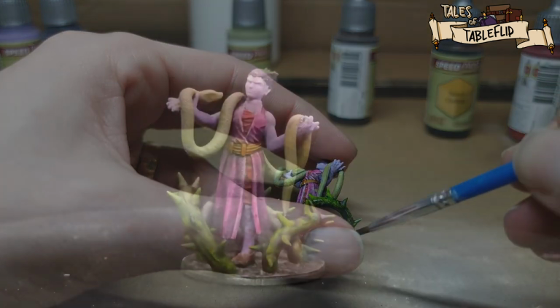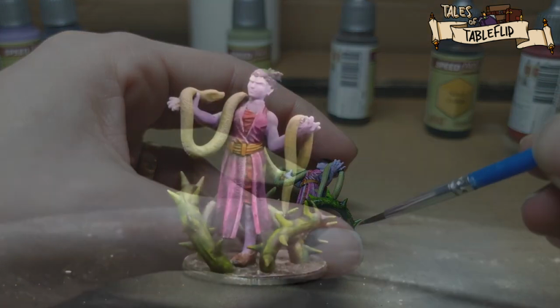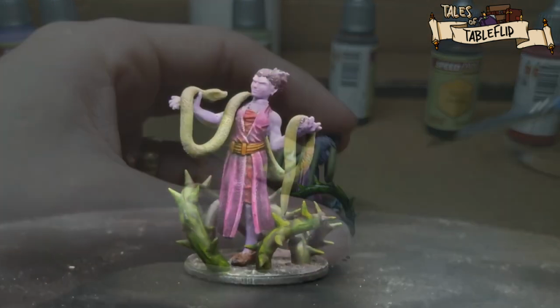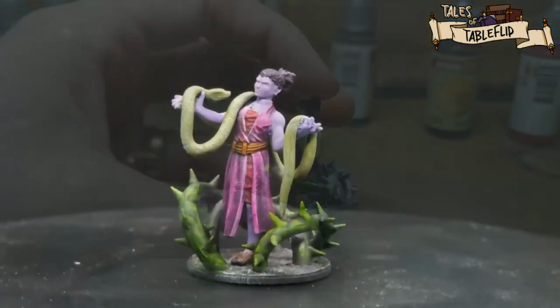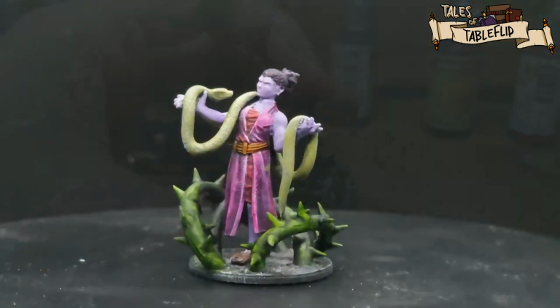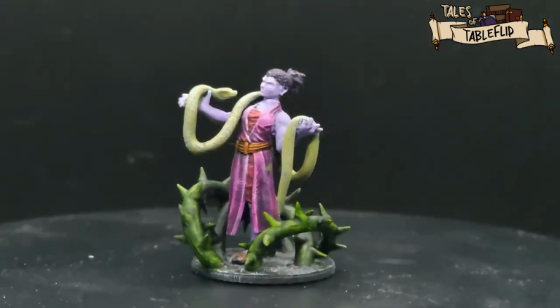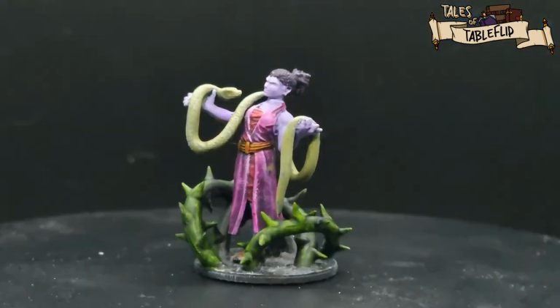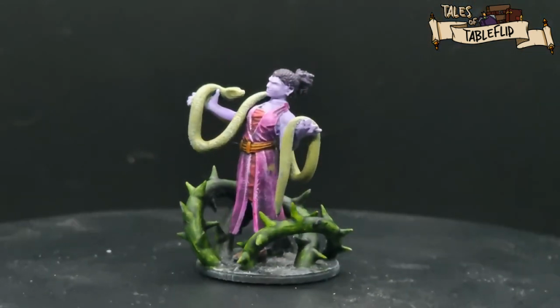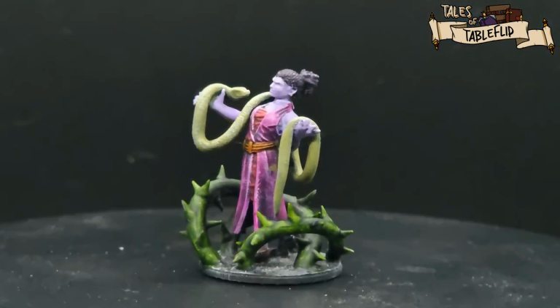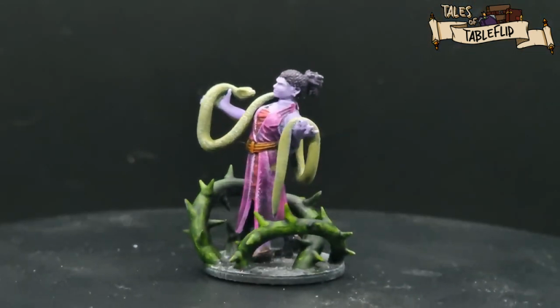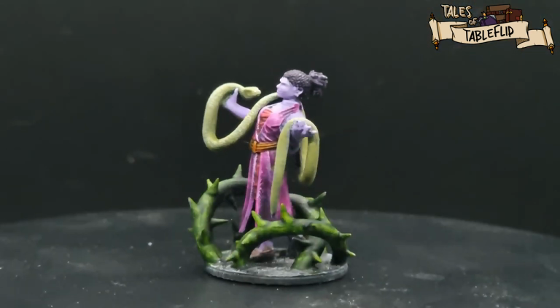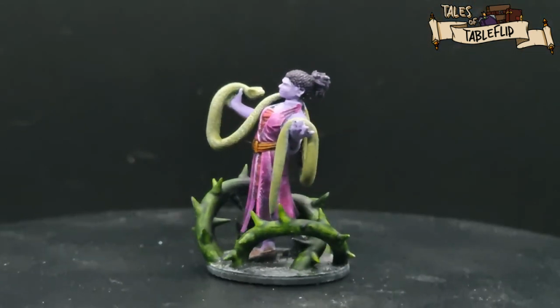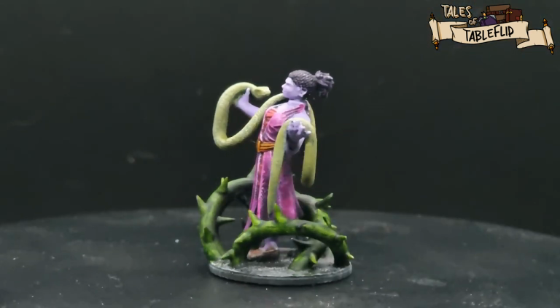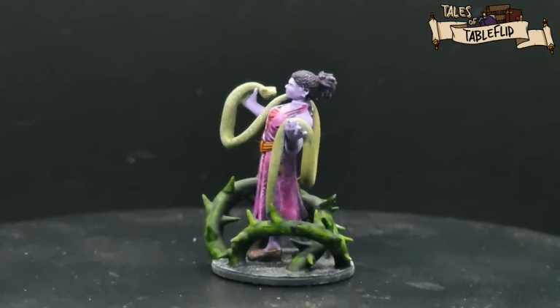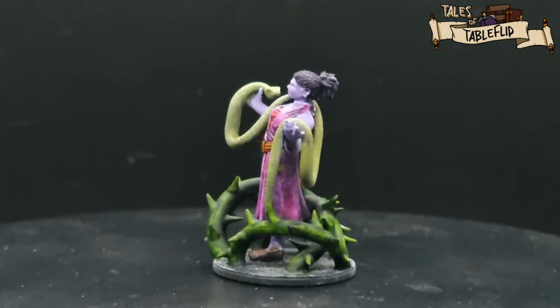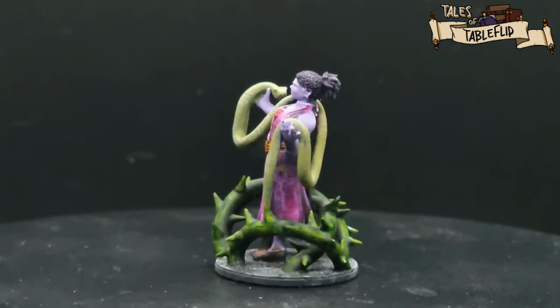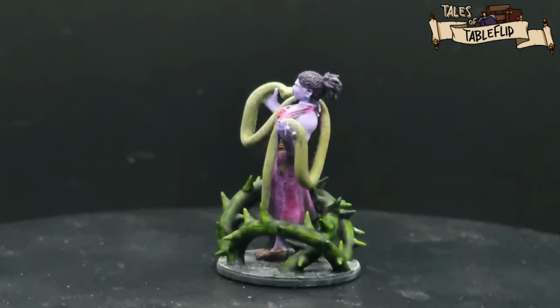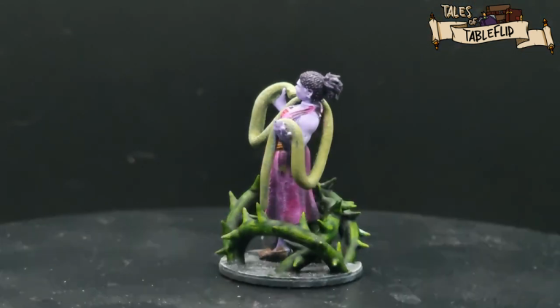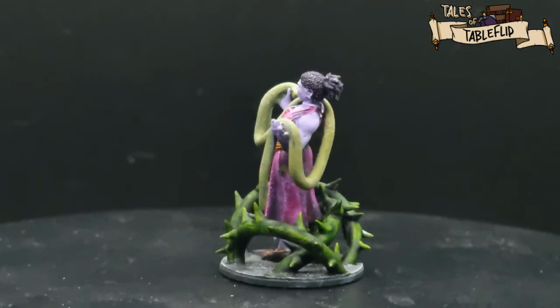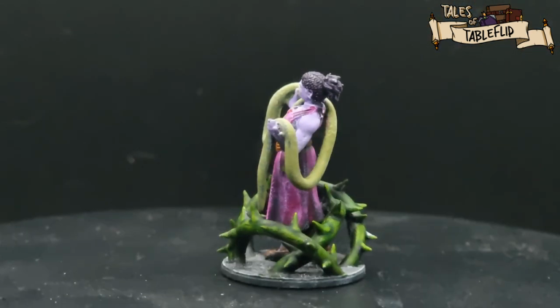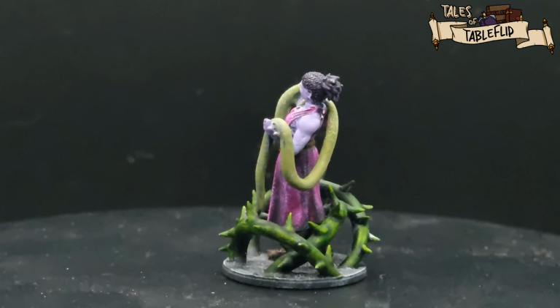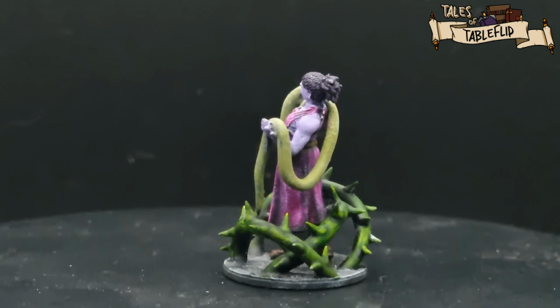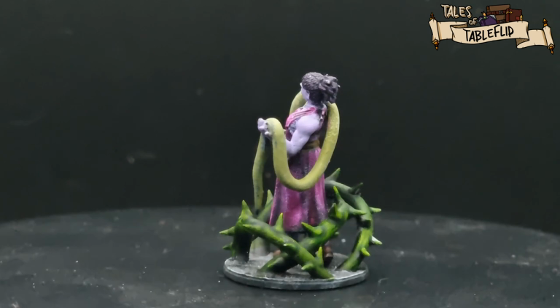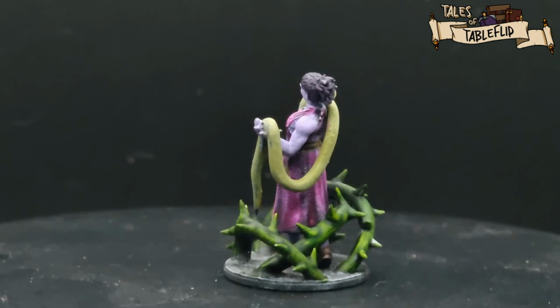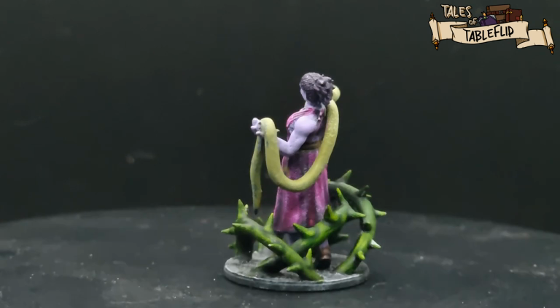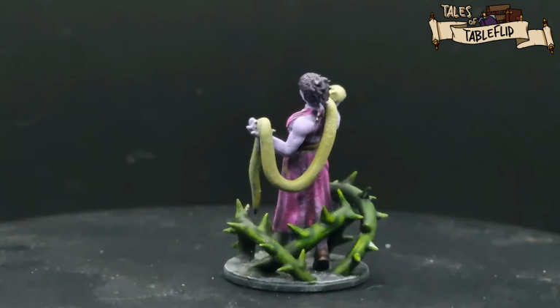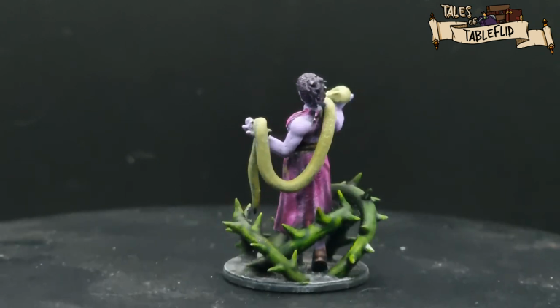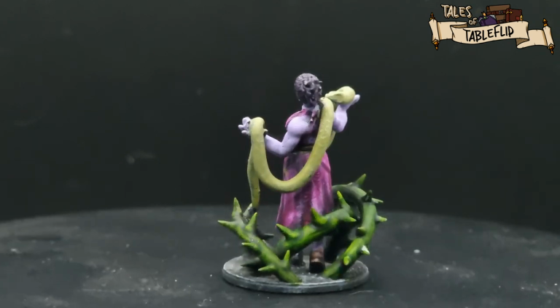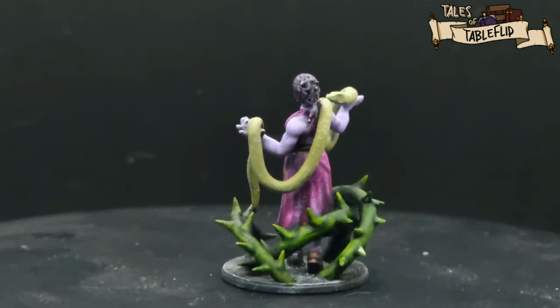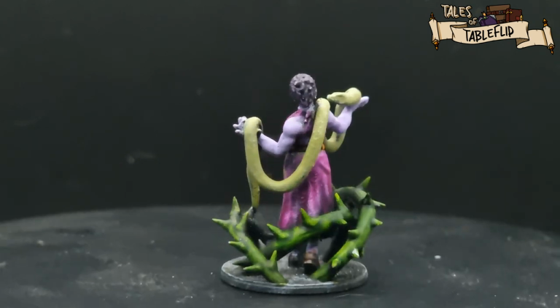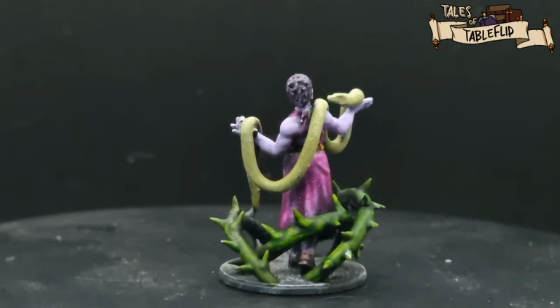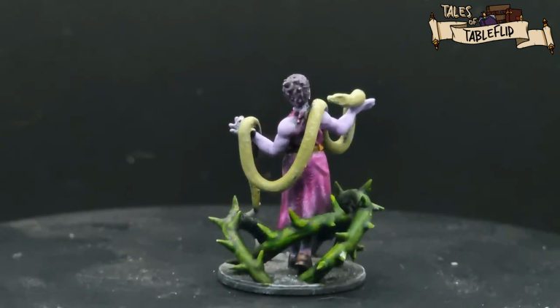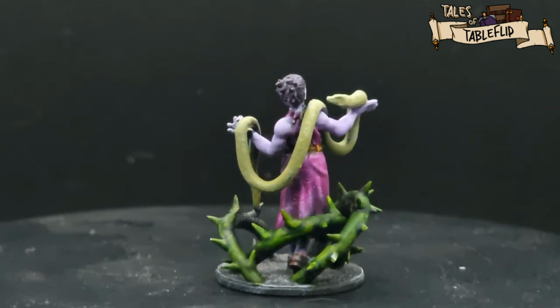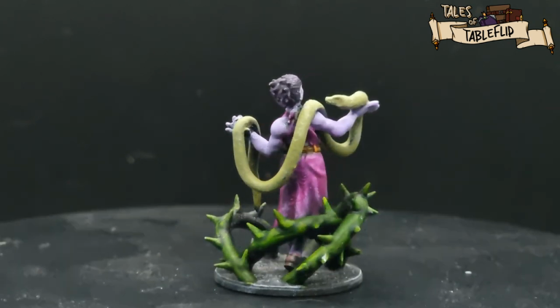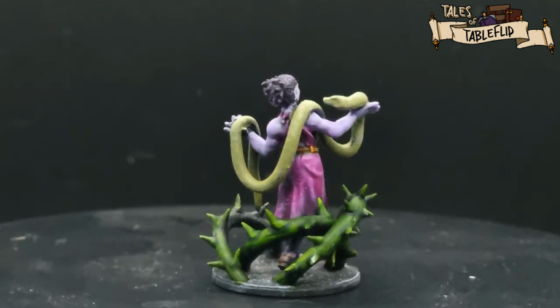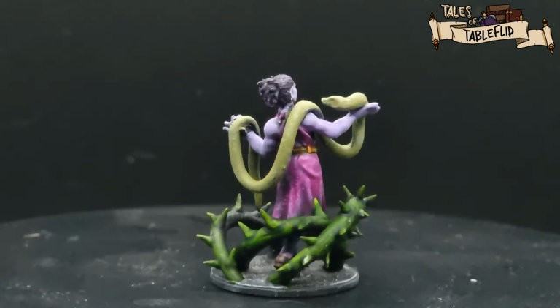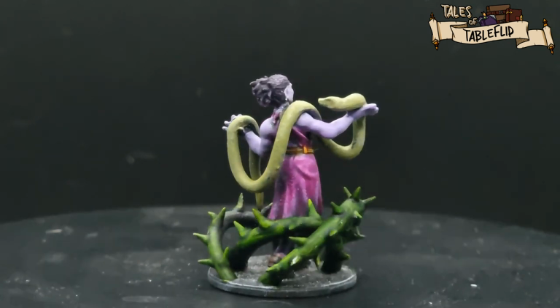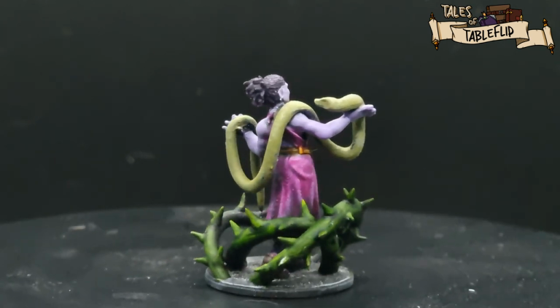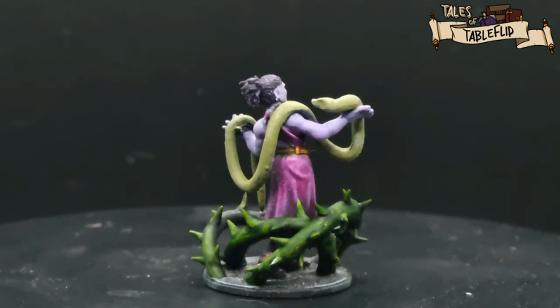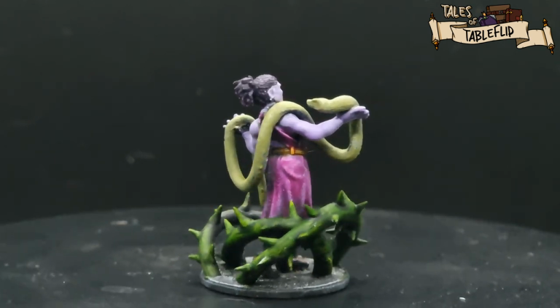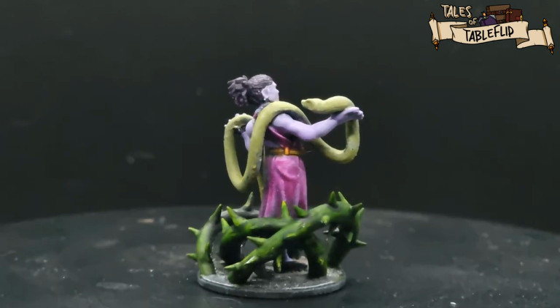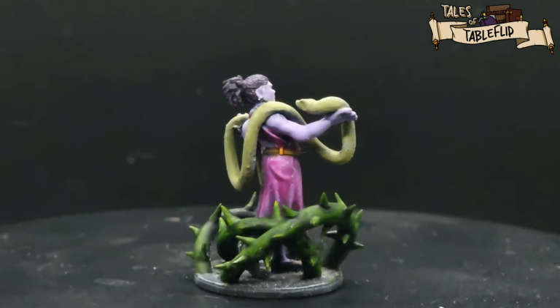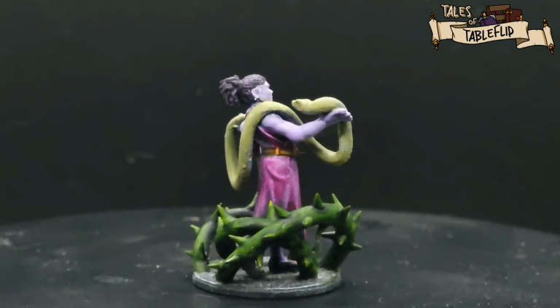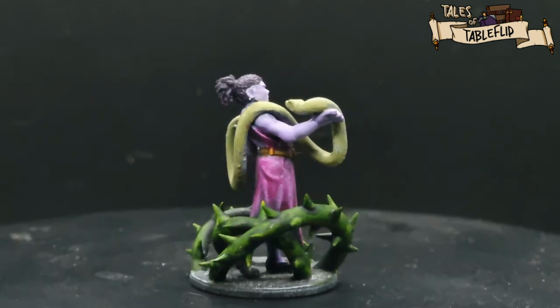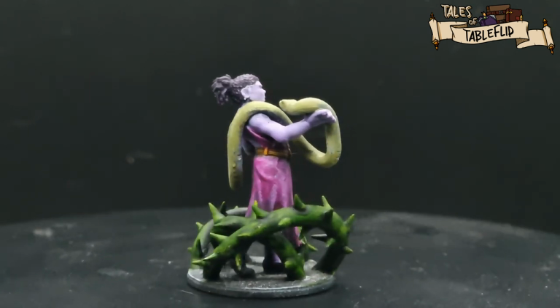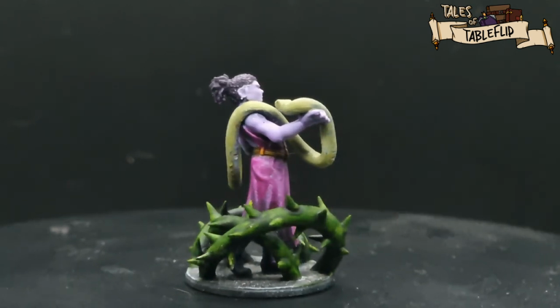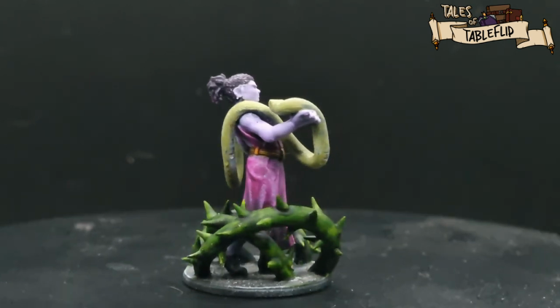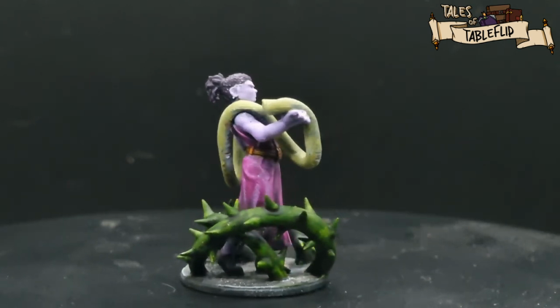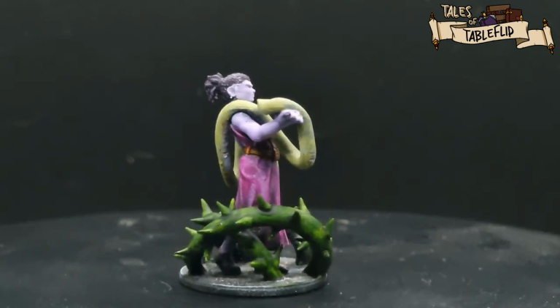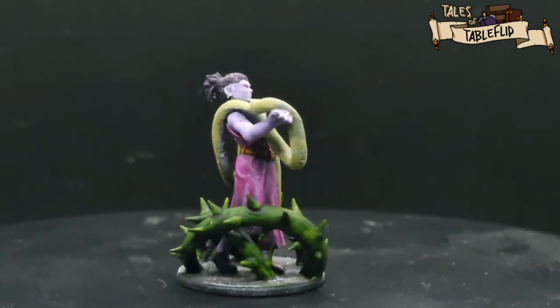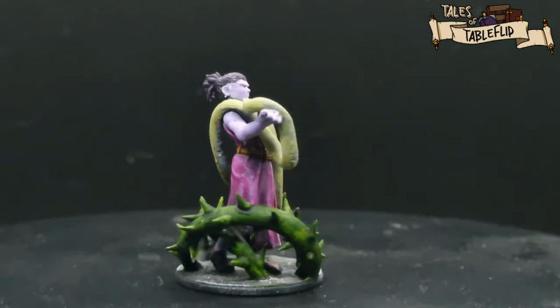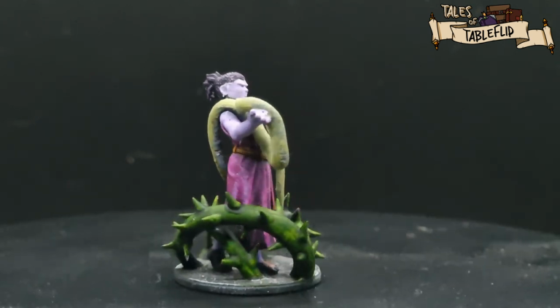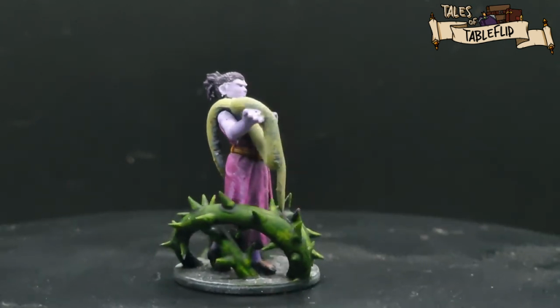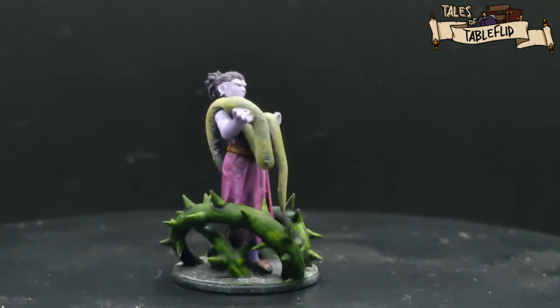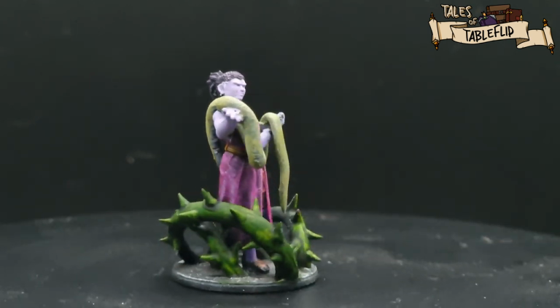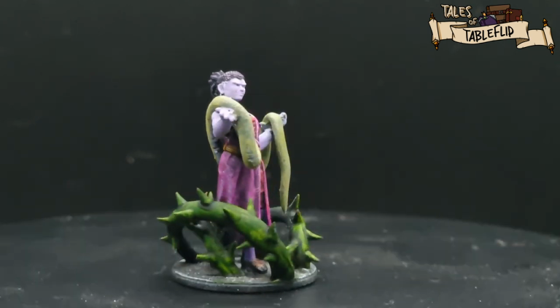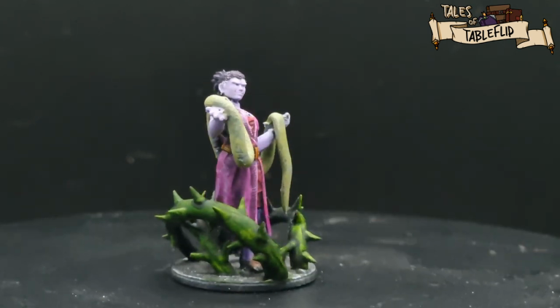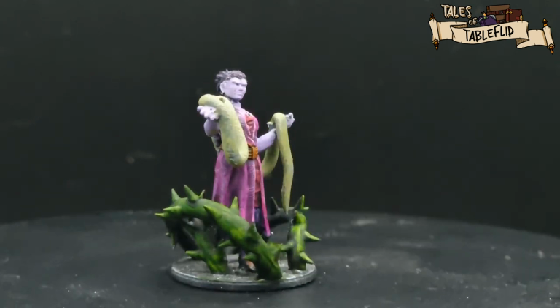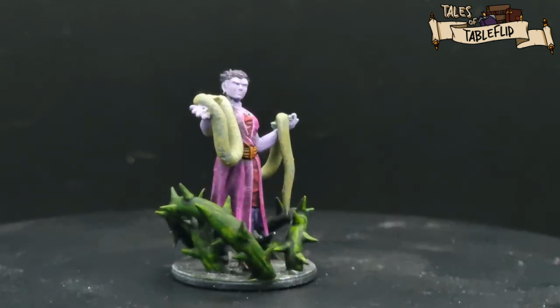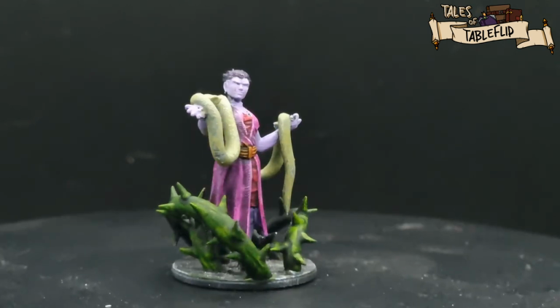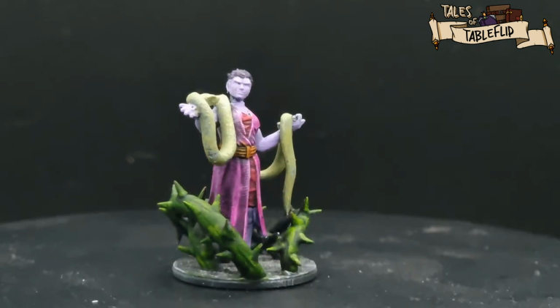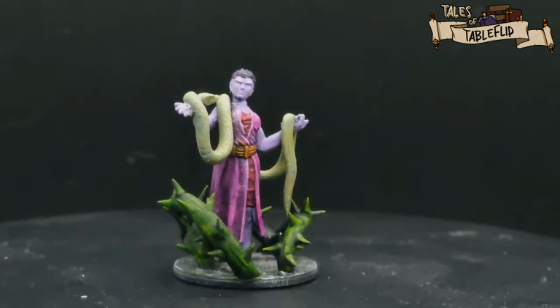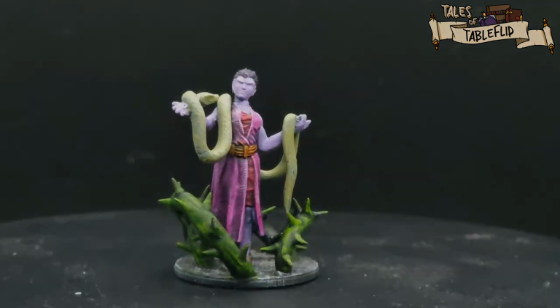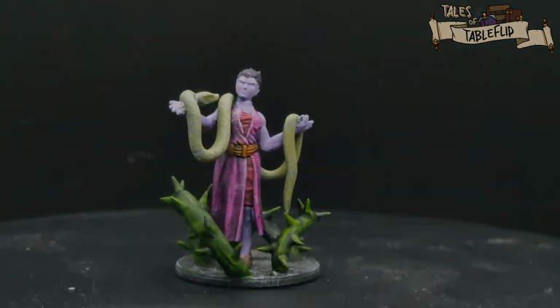There you are — a completed model! Let me know what you think in the comments. Be sure to hit that like button, and if you want the model, head over to Table Flip Foundry's Patreon.